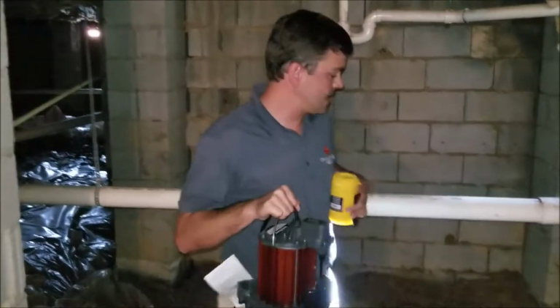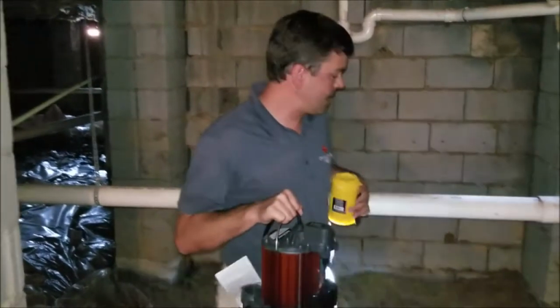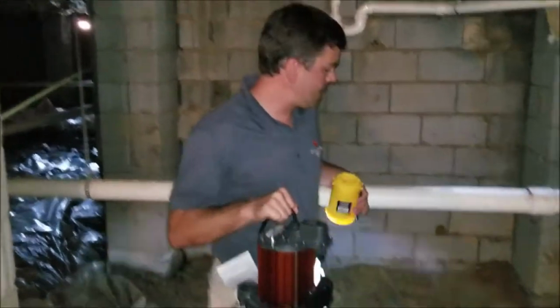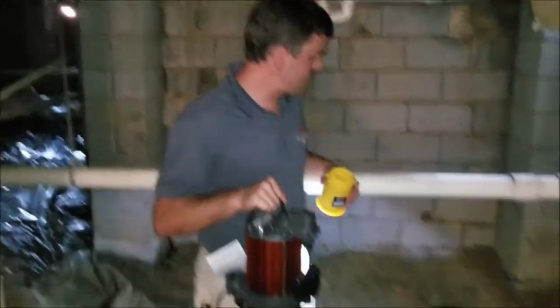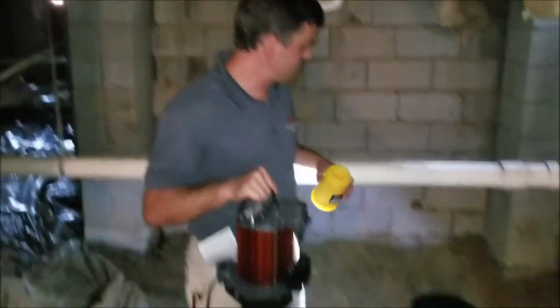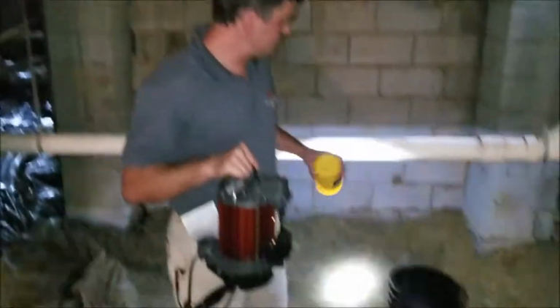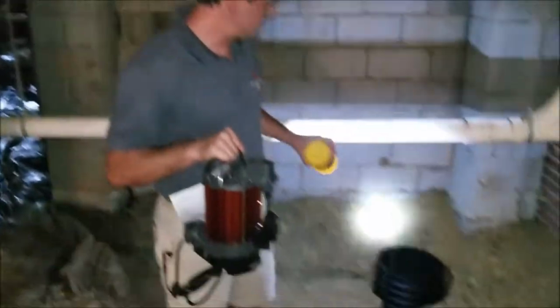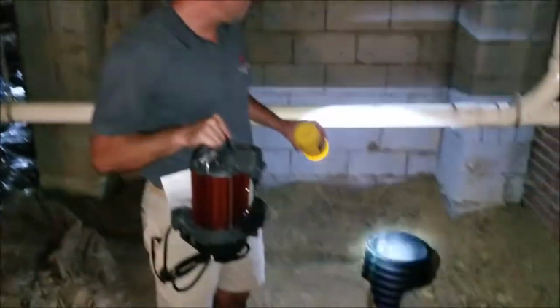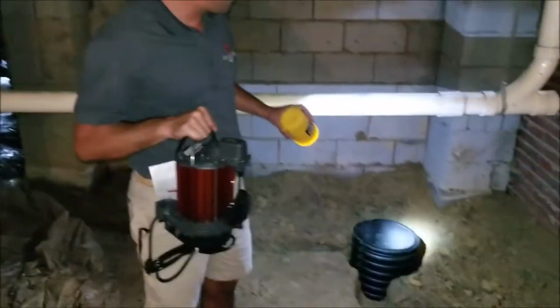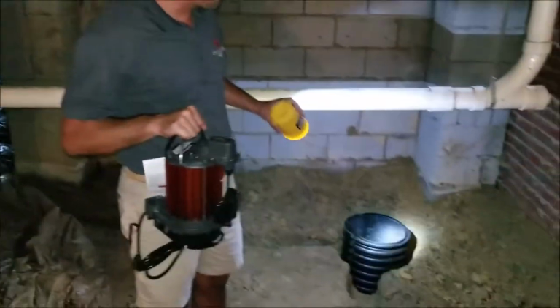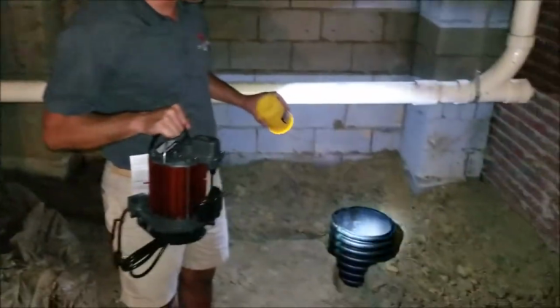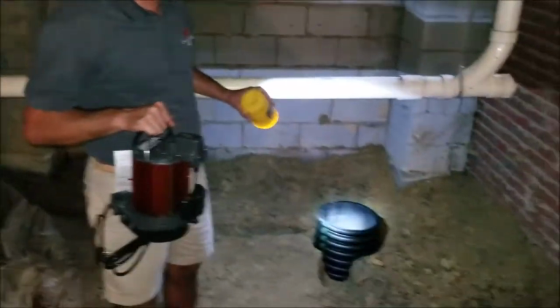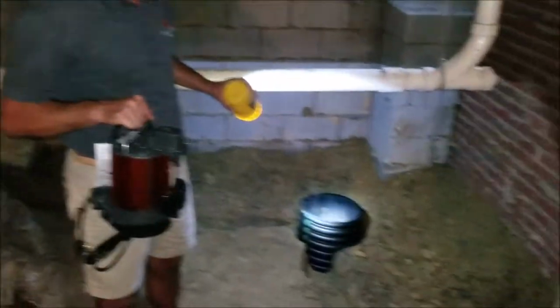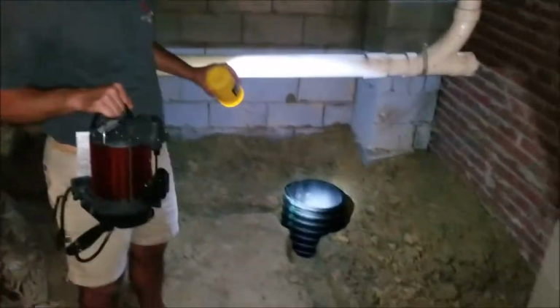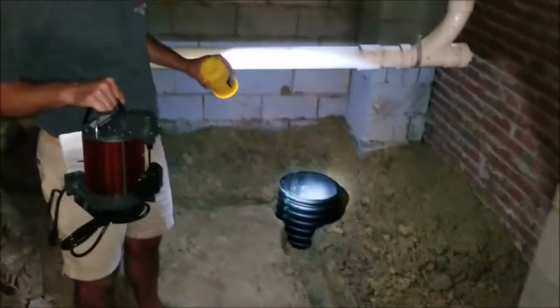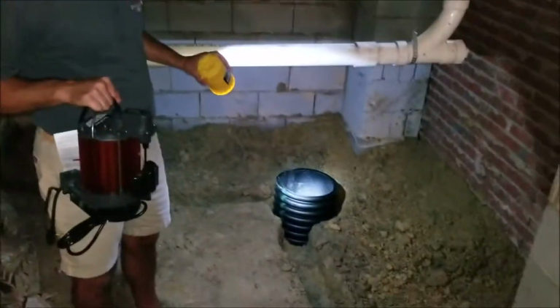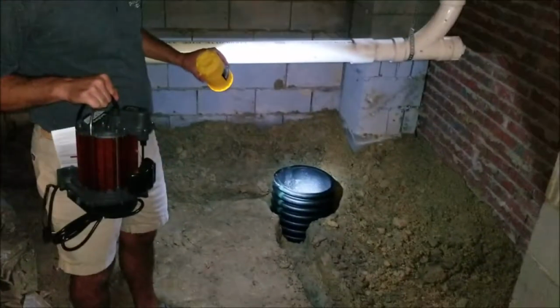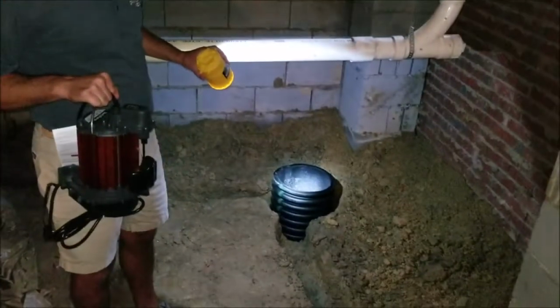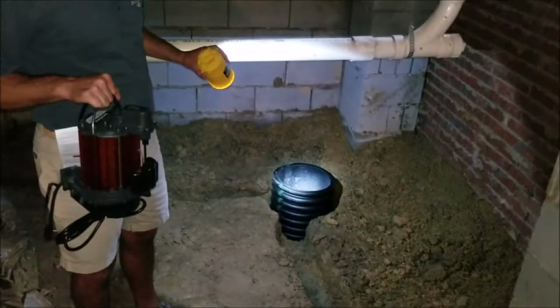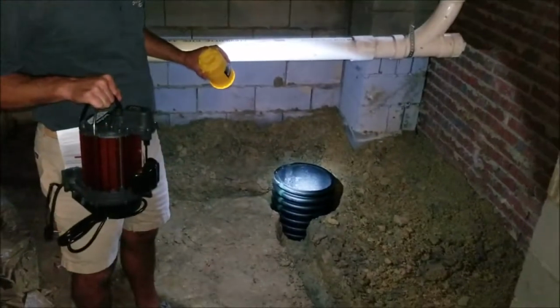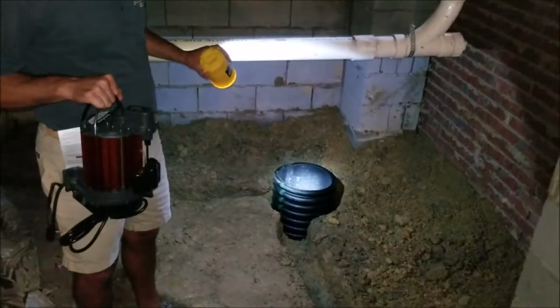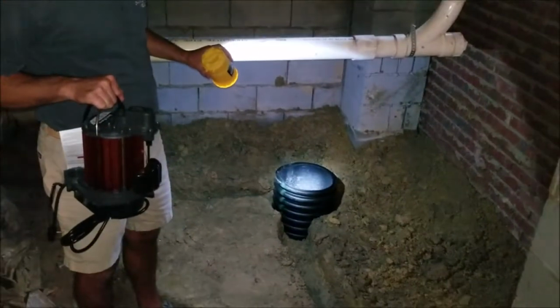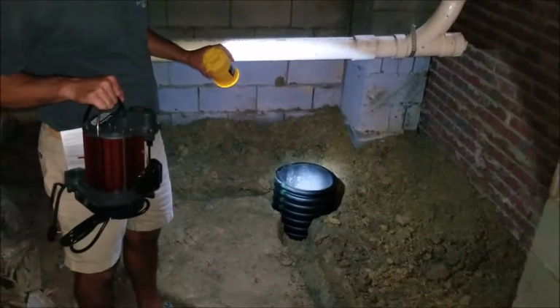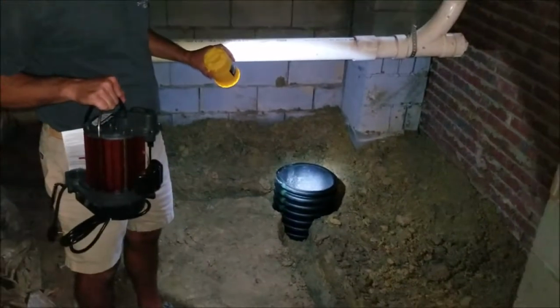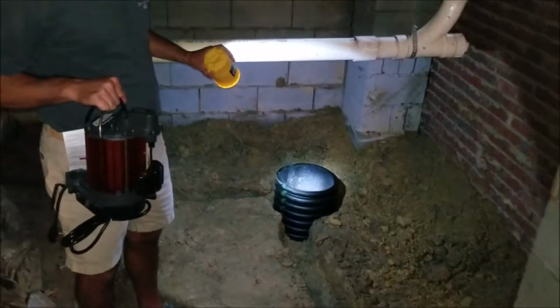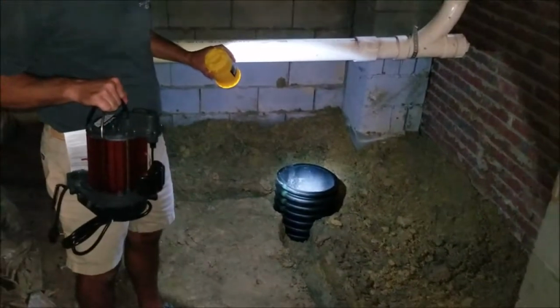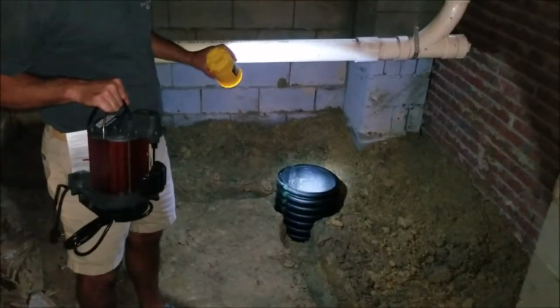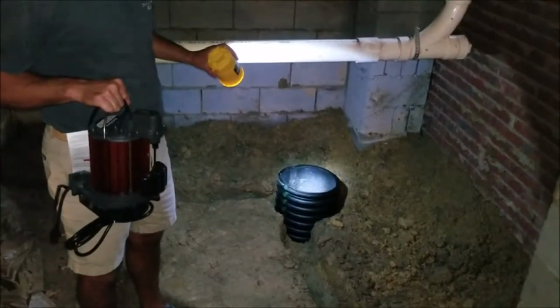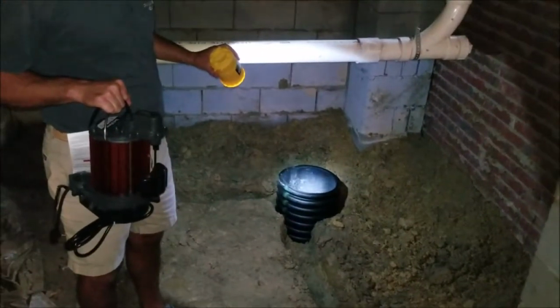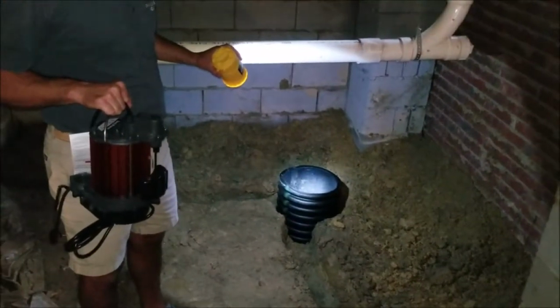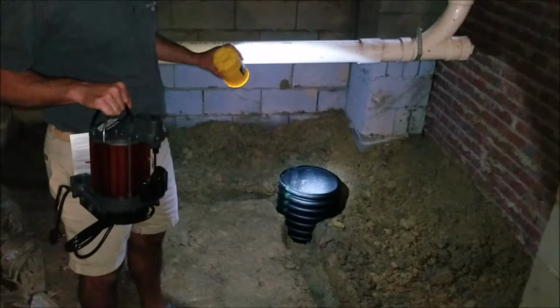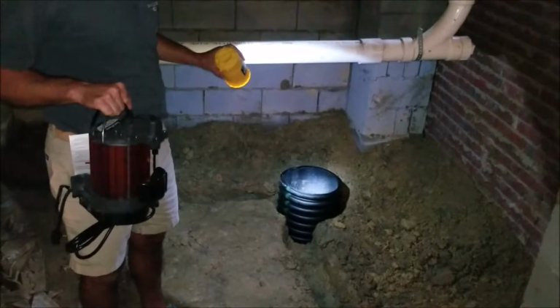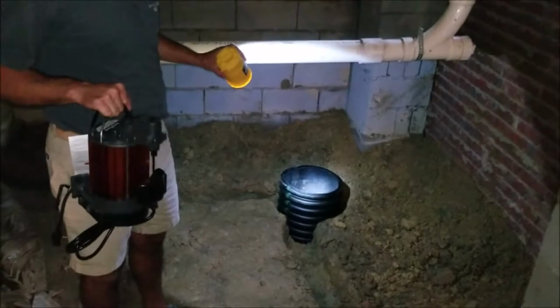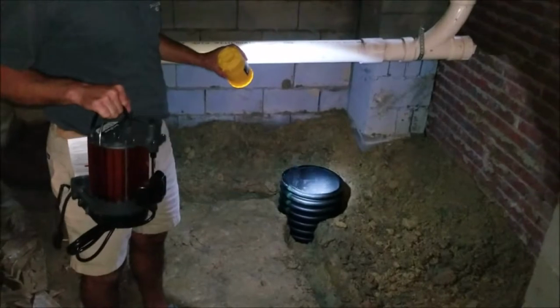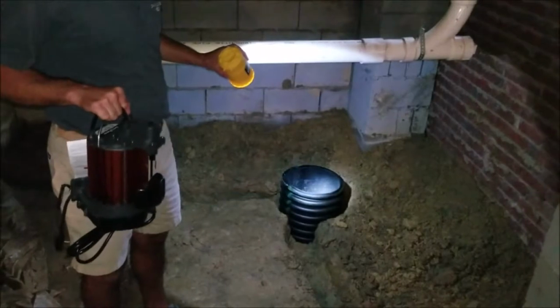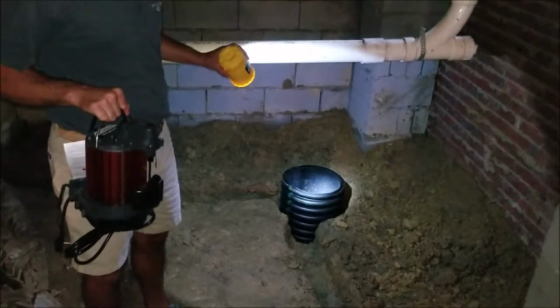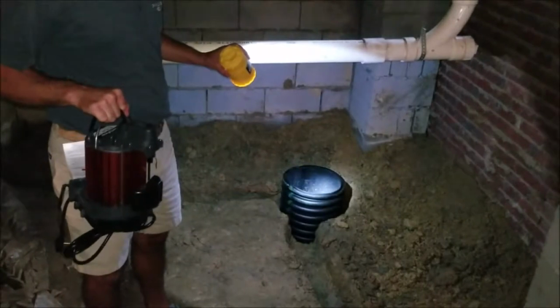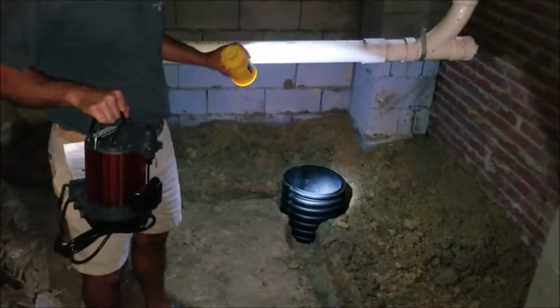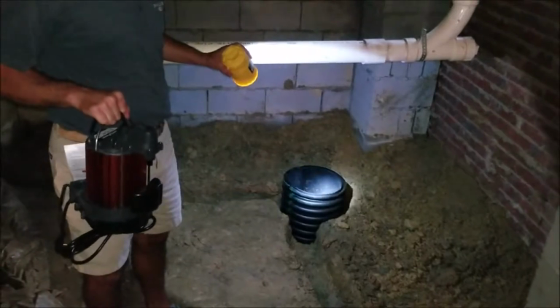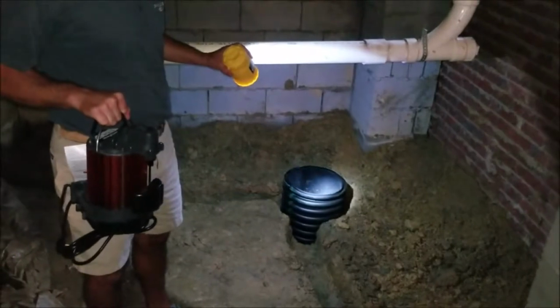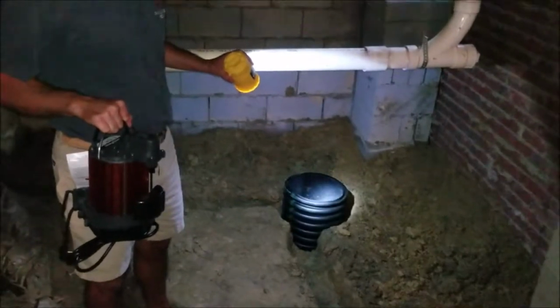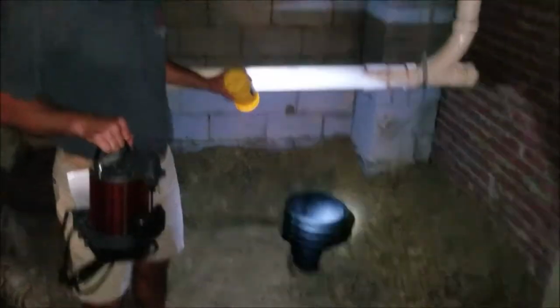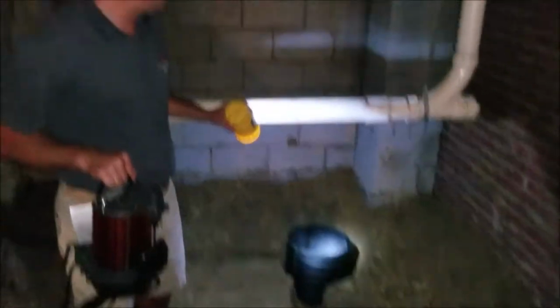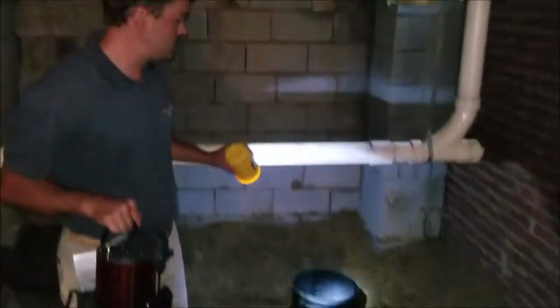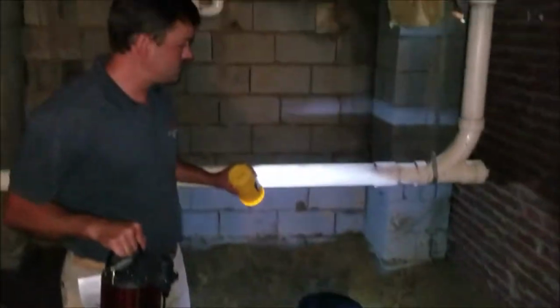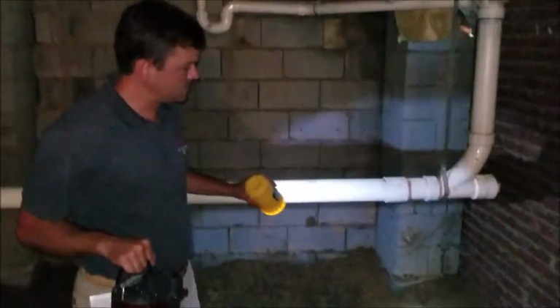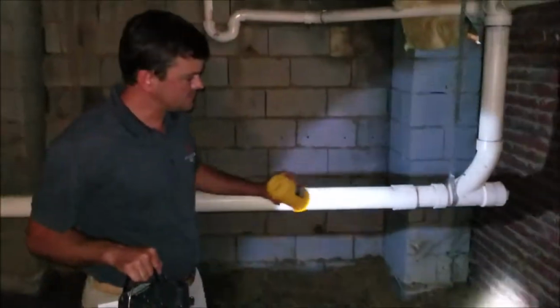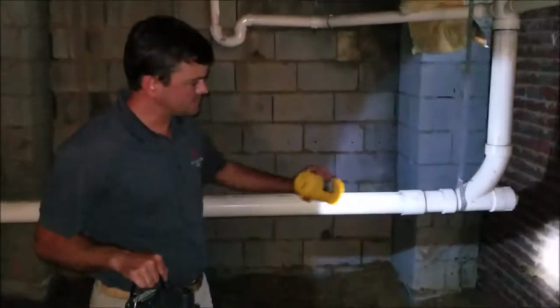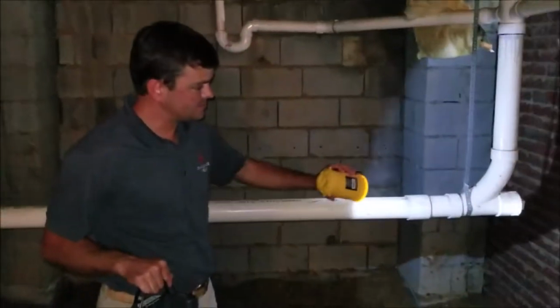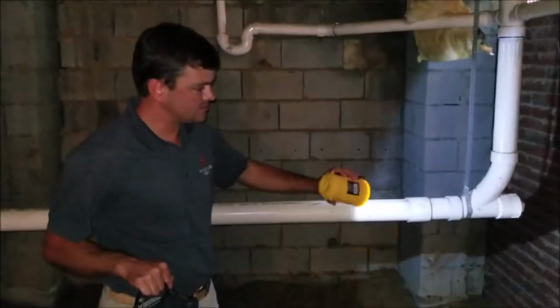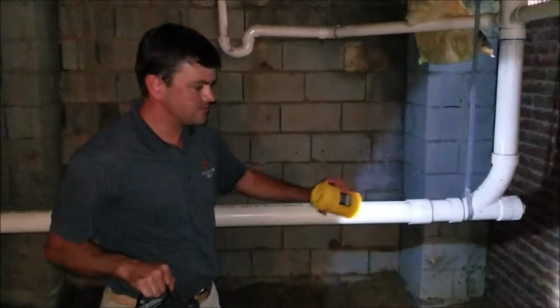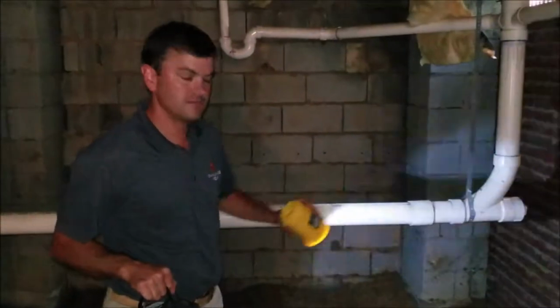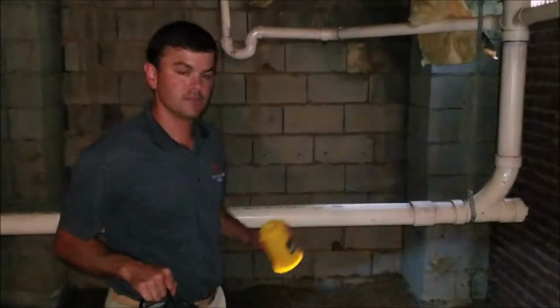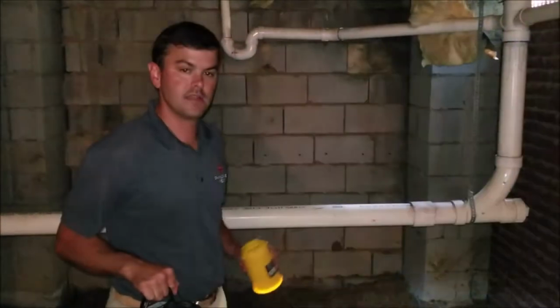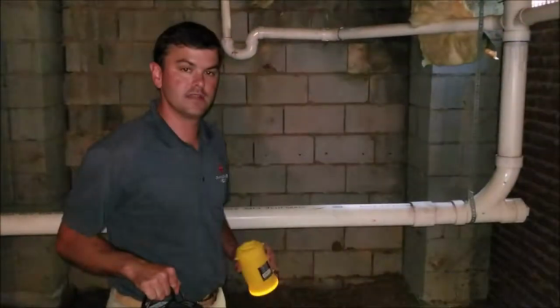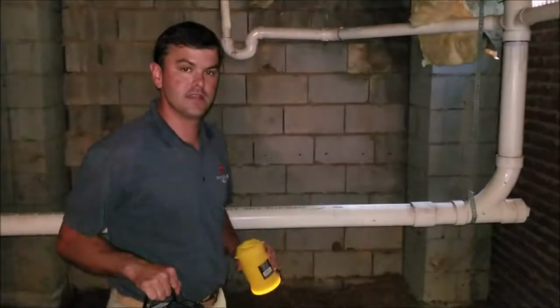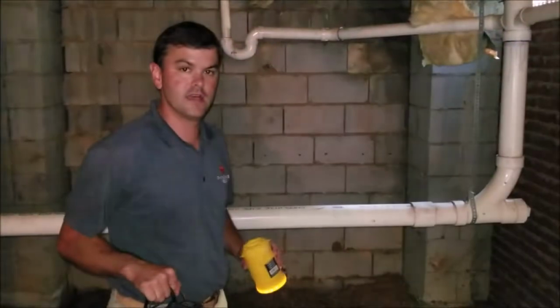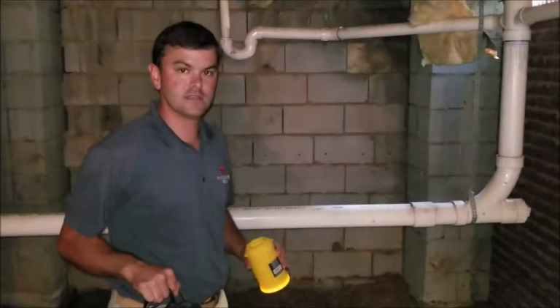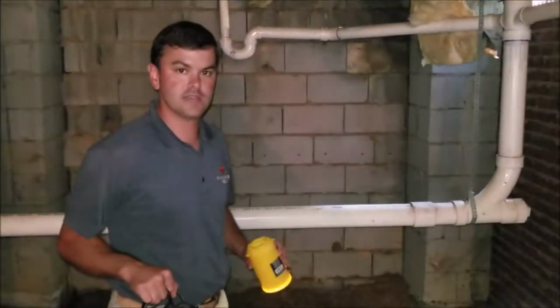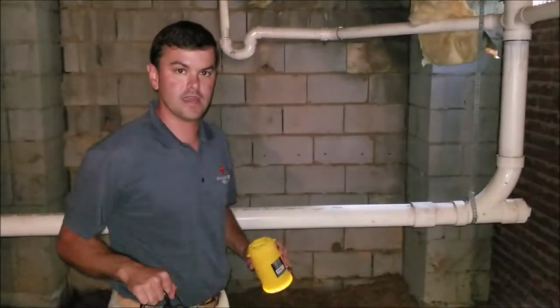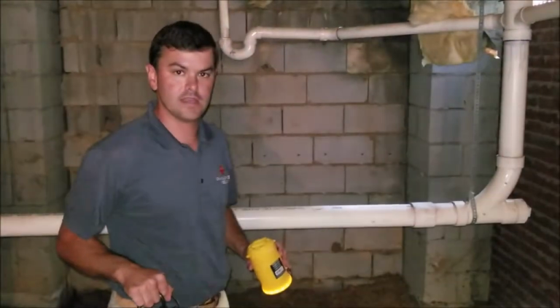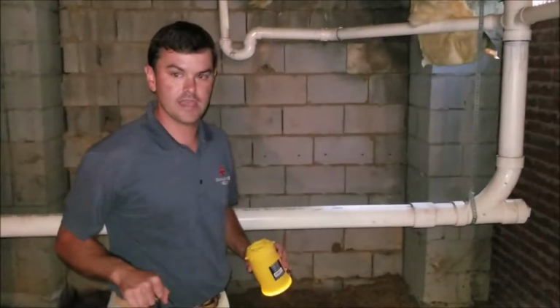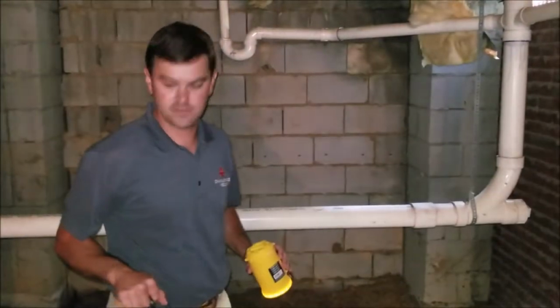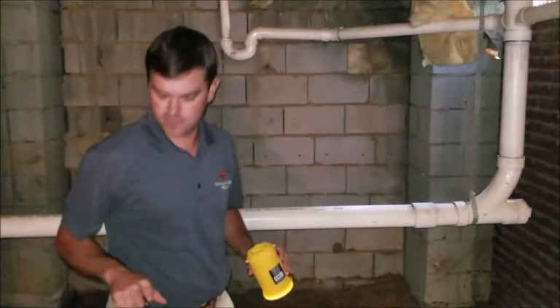Once that happens, the pump discharges all the water collected in the pit and sends it right to the outside of the house.